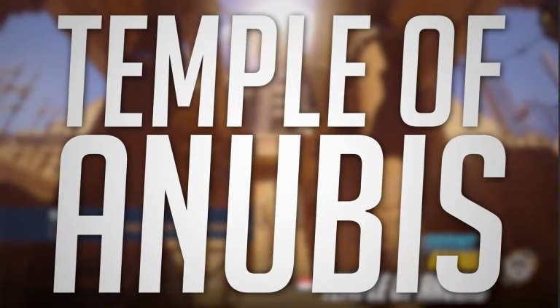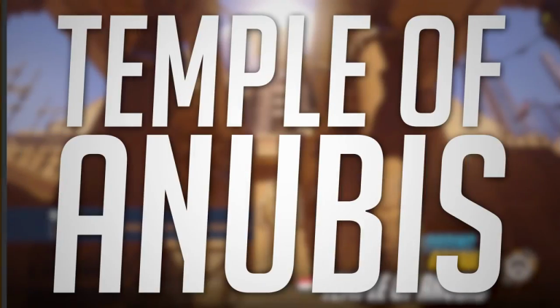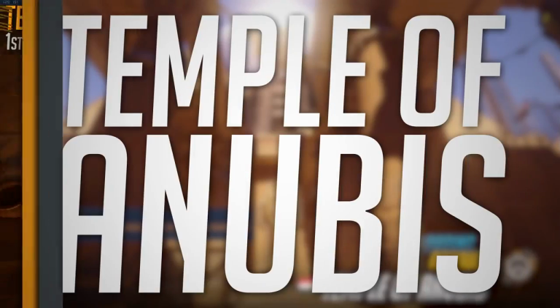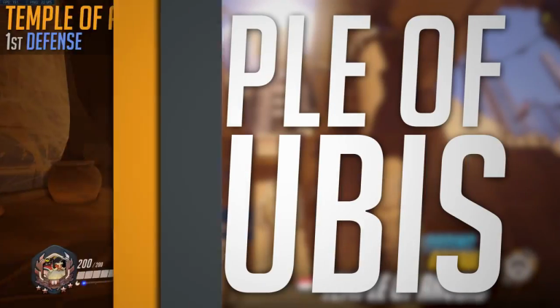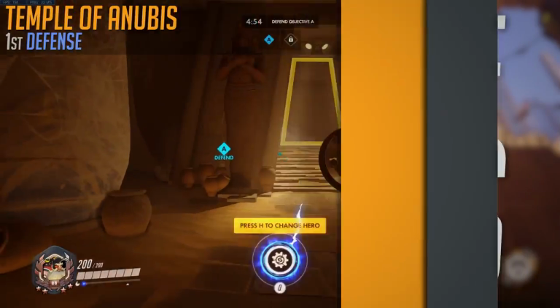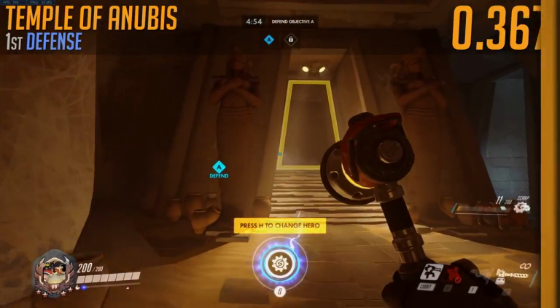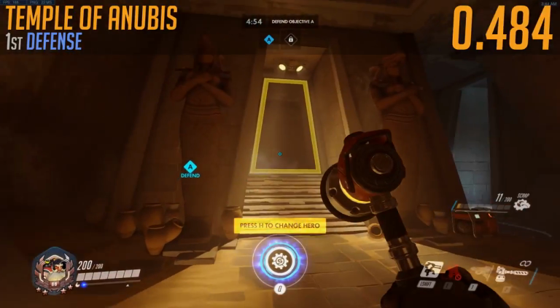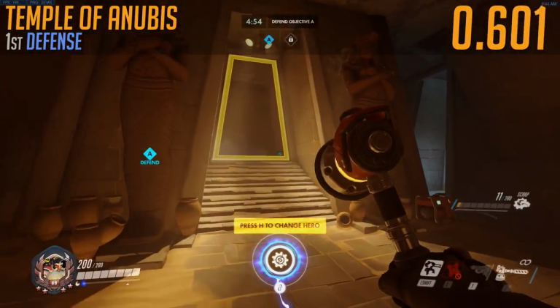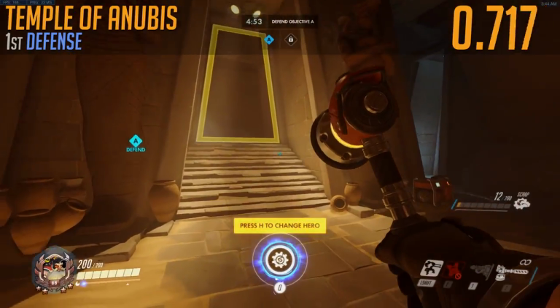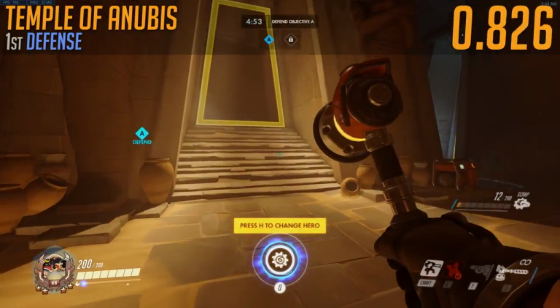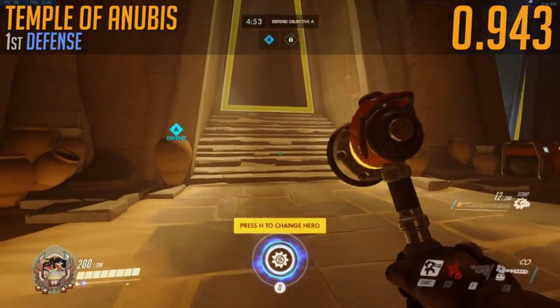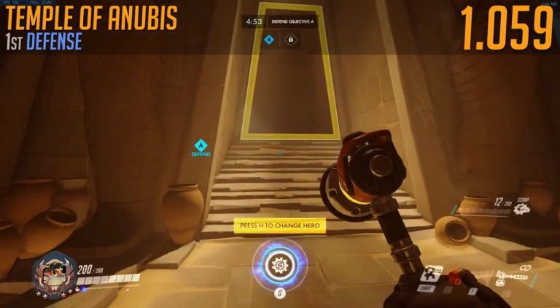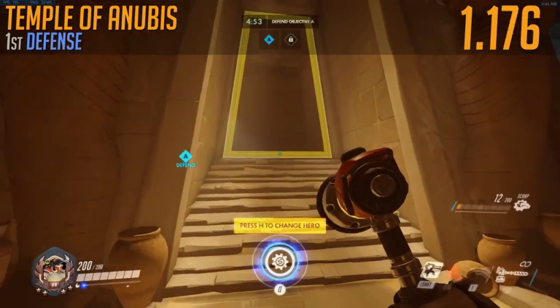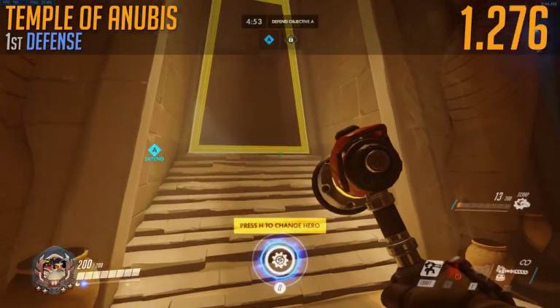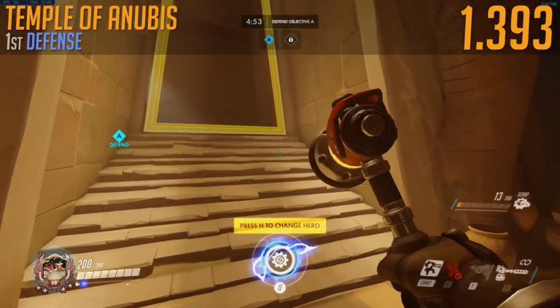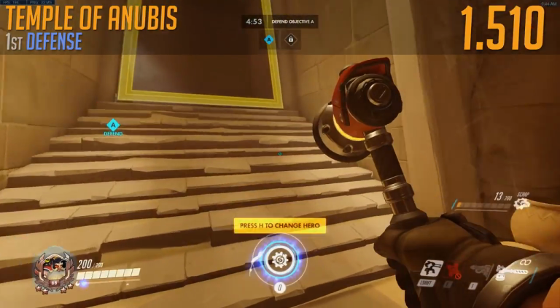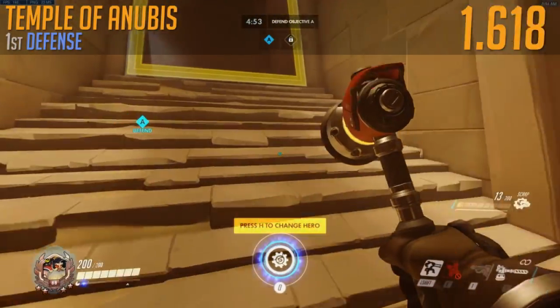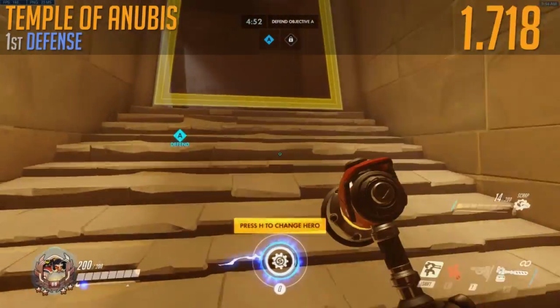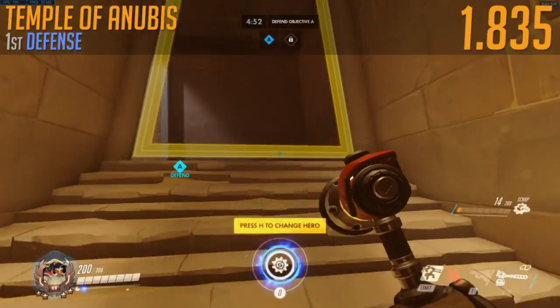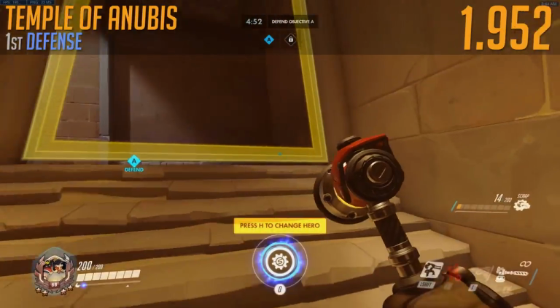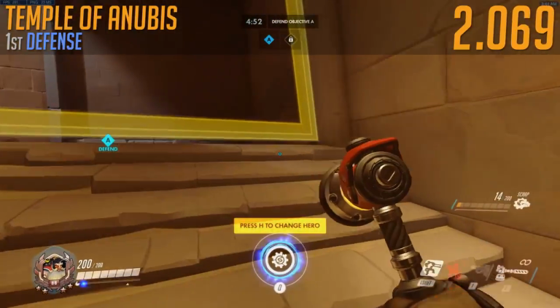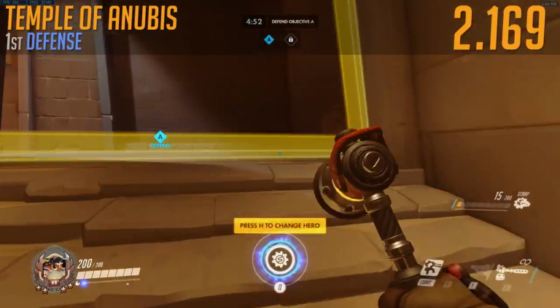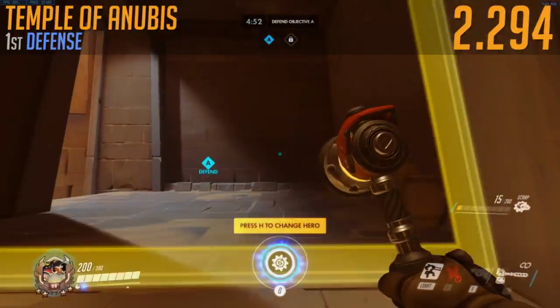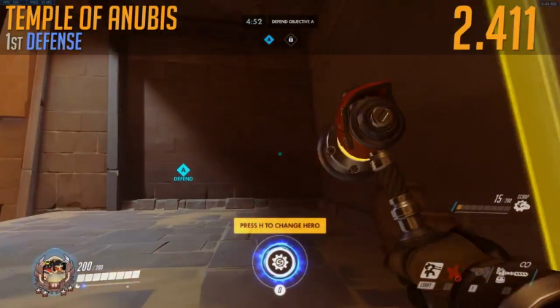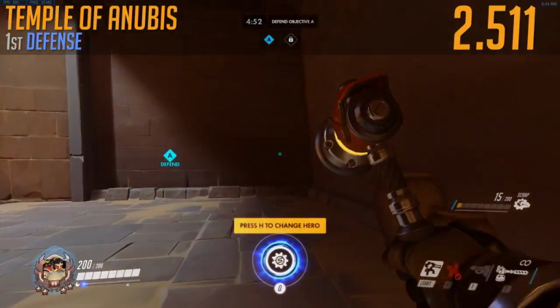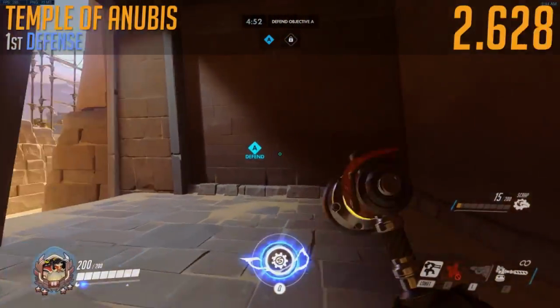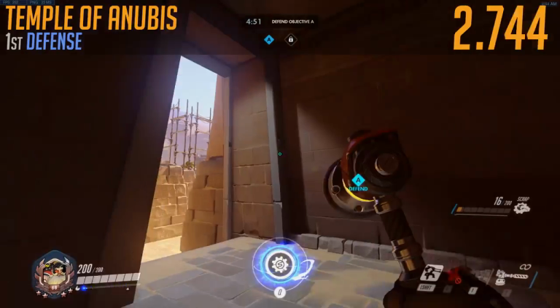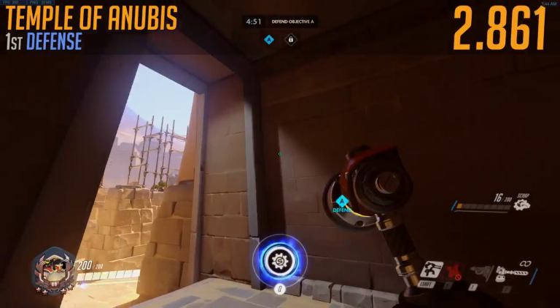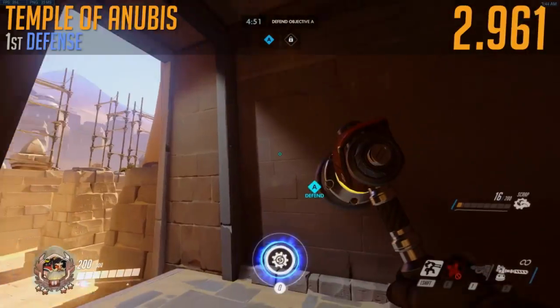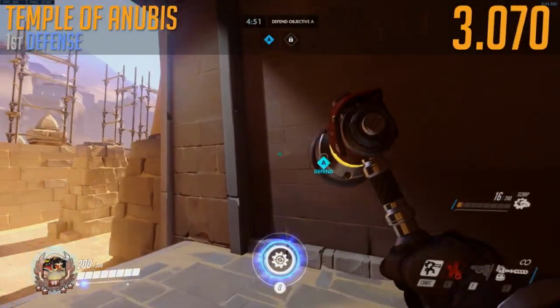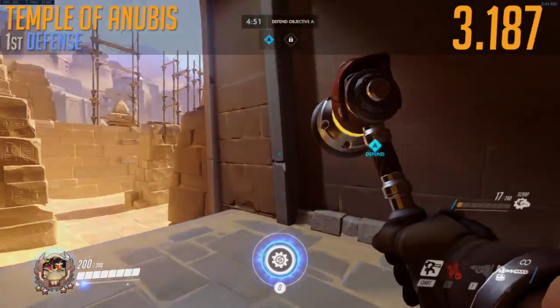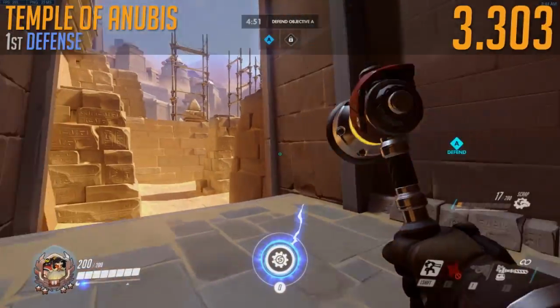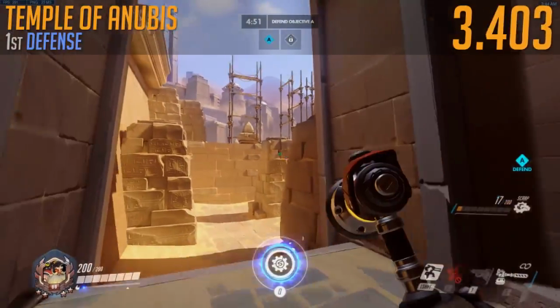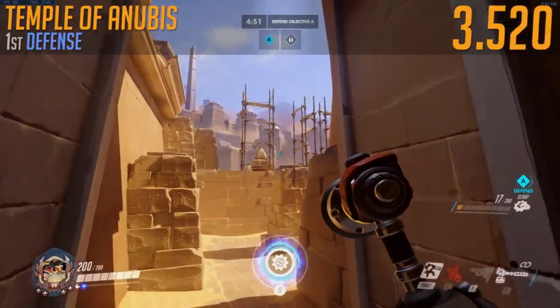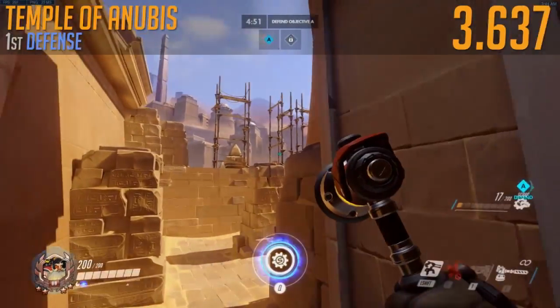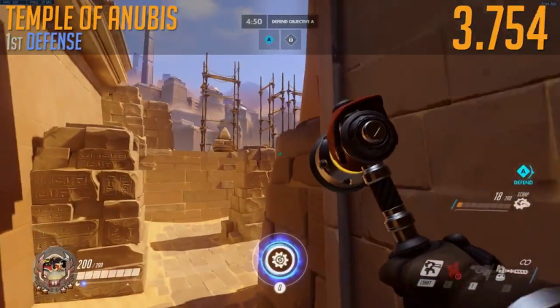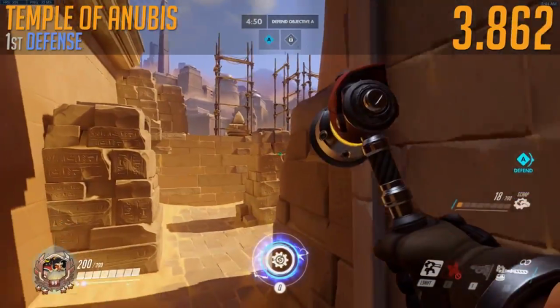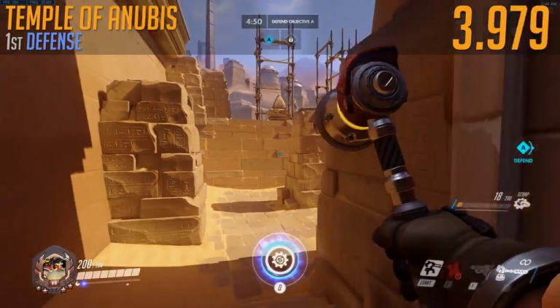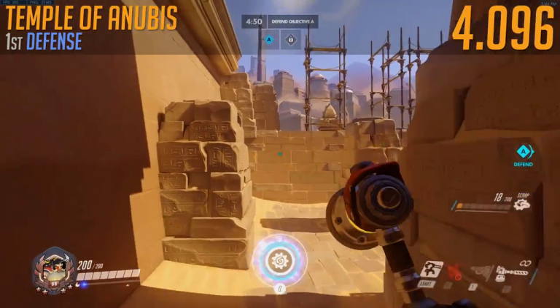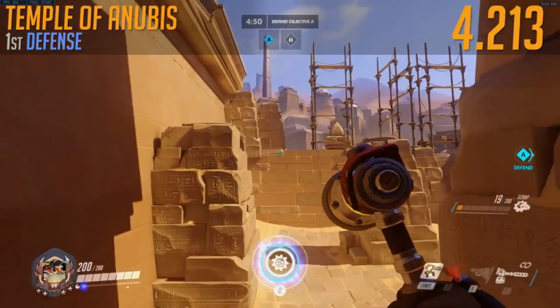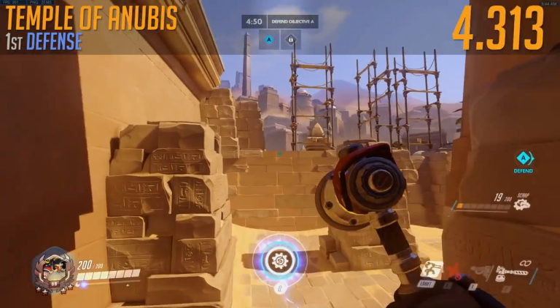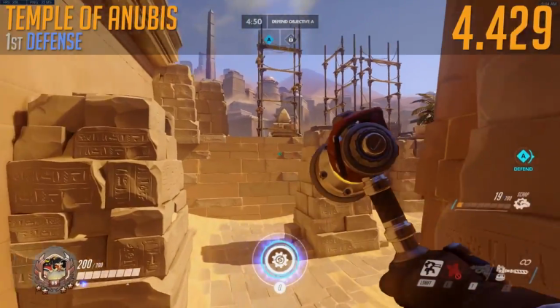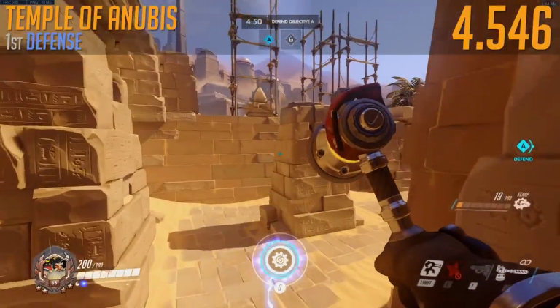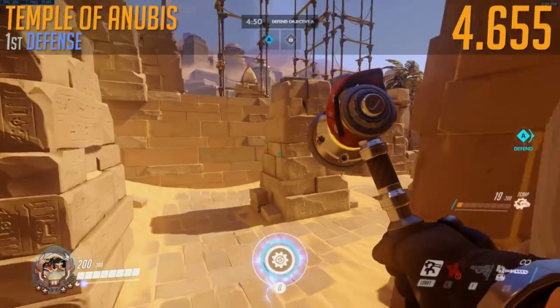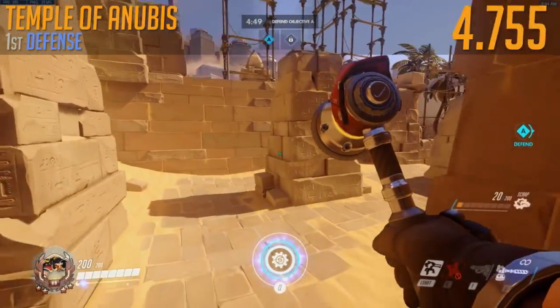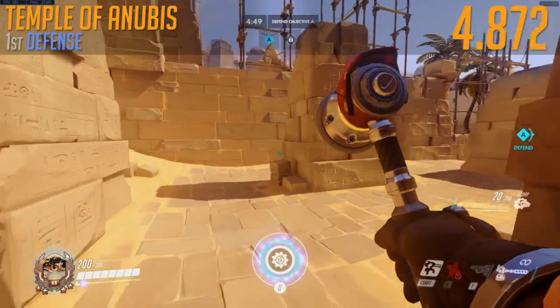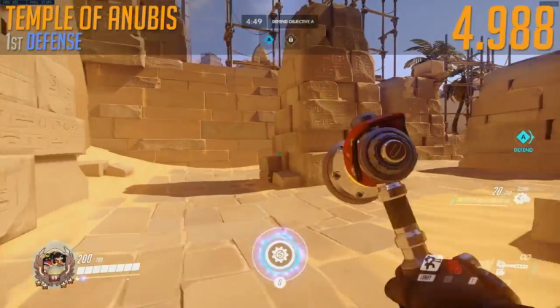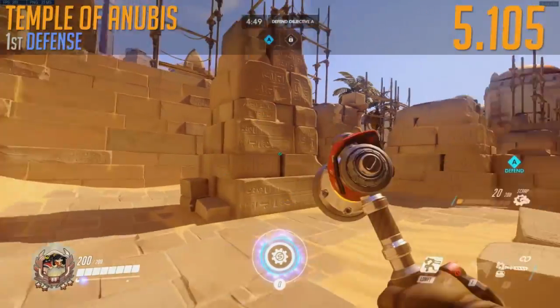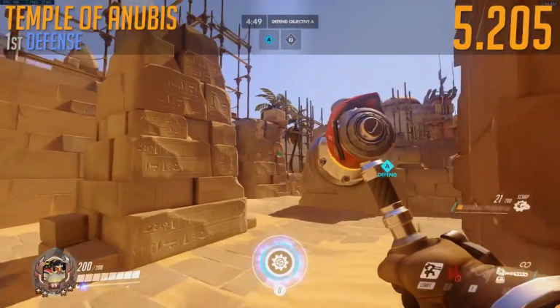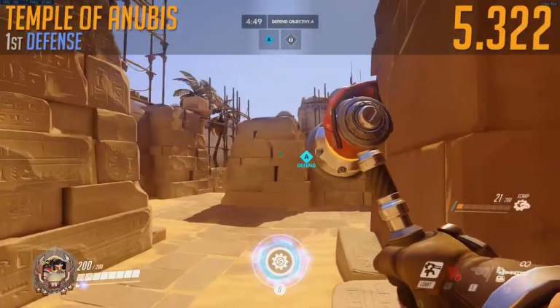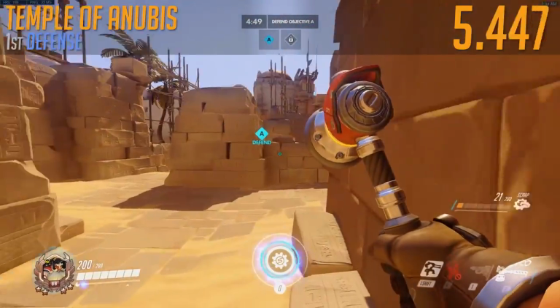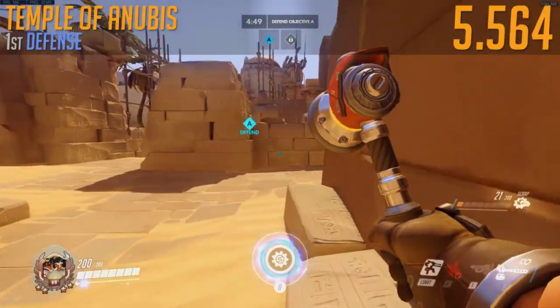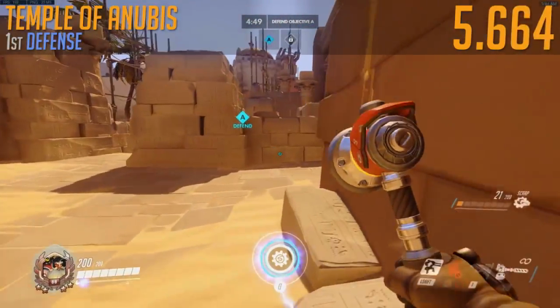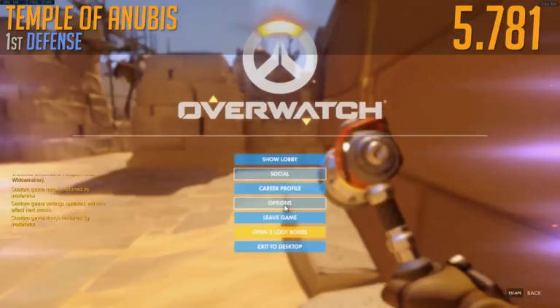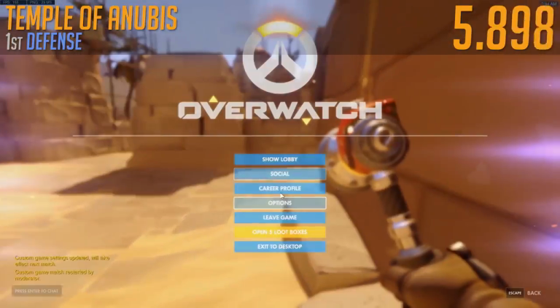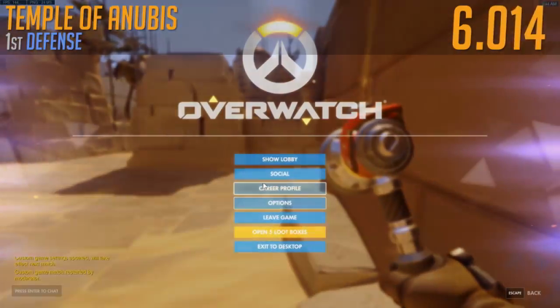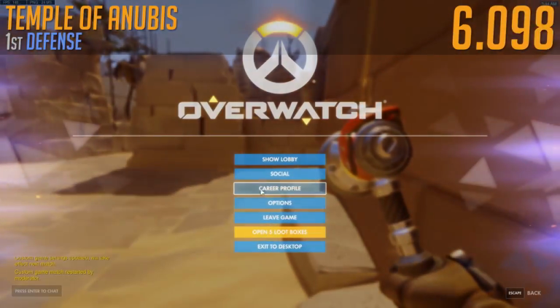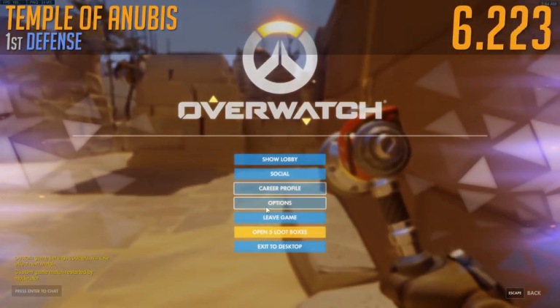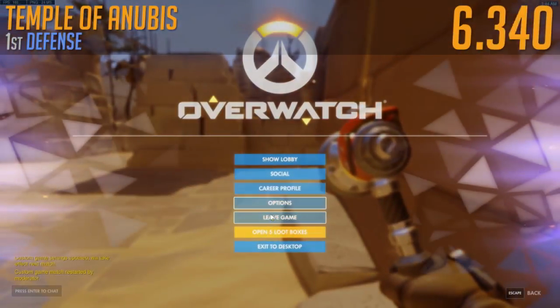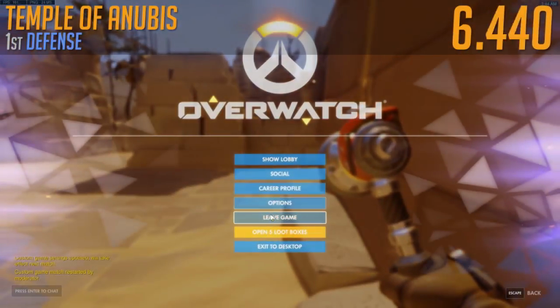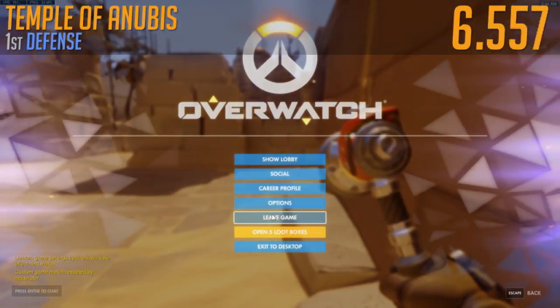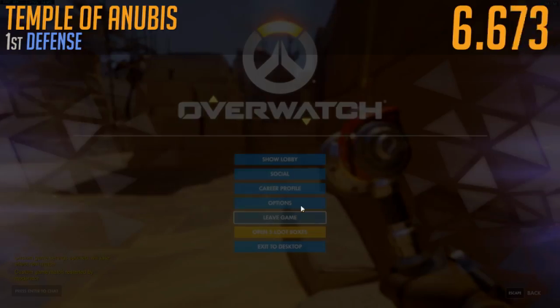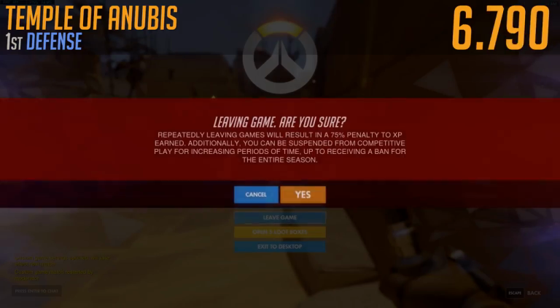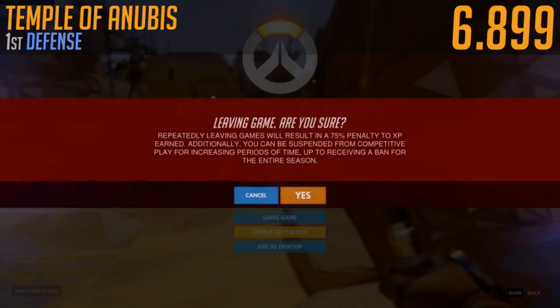Temple of Anubis — honestly, this is just a terrible map. So you're going to want to start Torb hopping, then open up the menu and just leave the game.